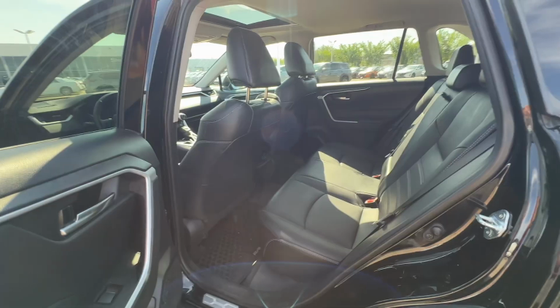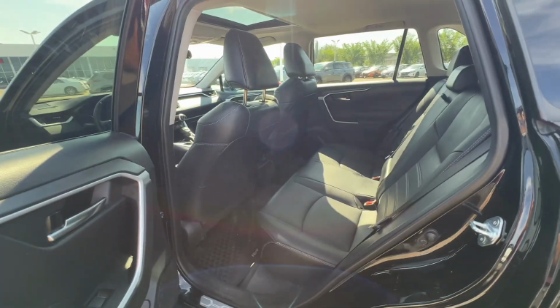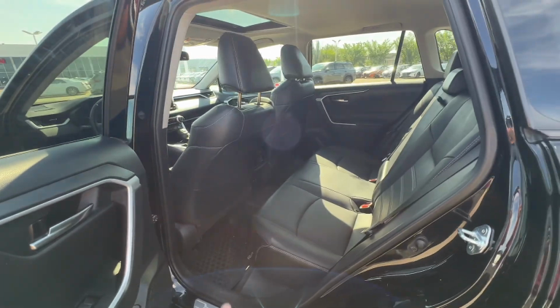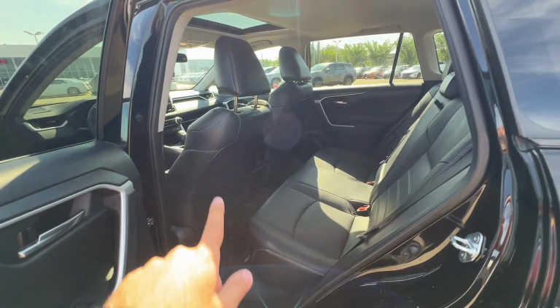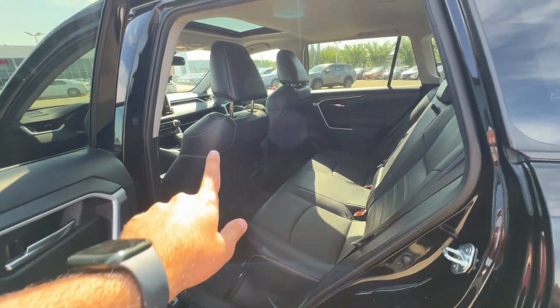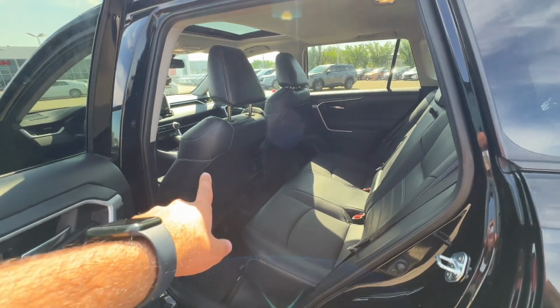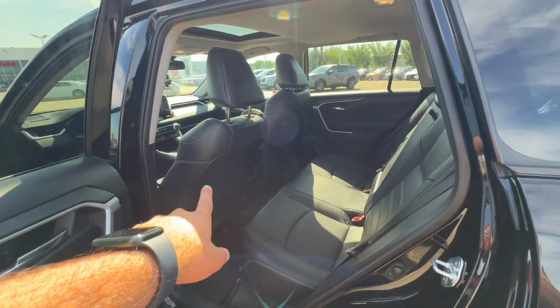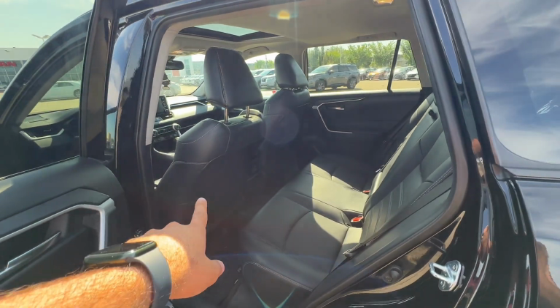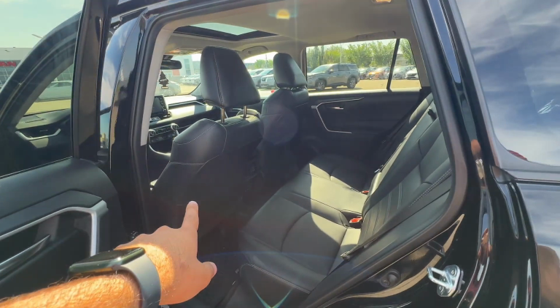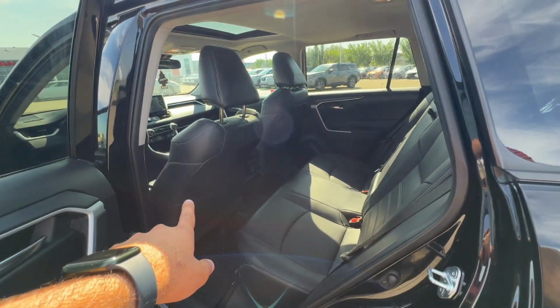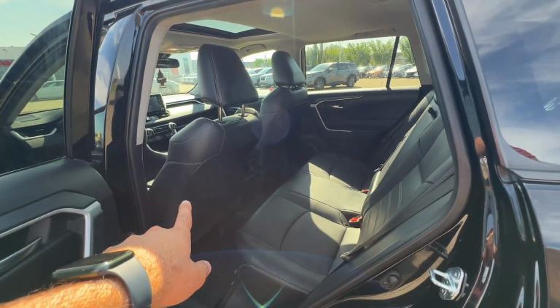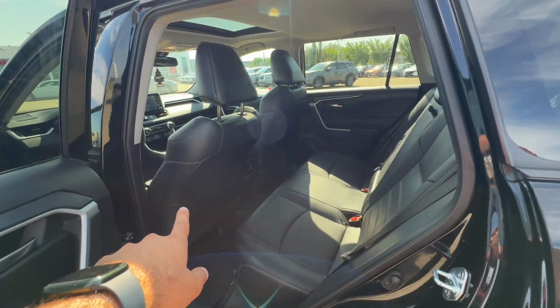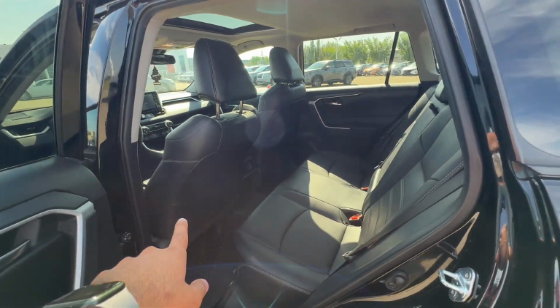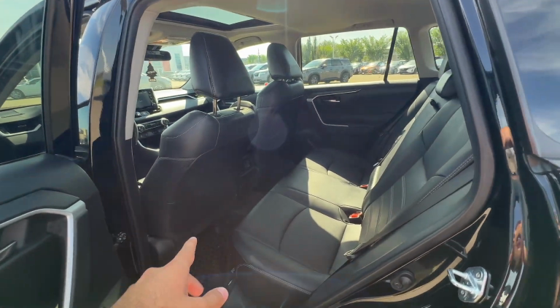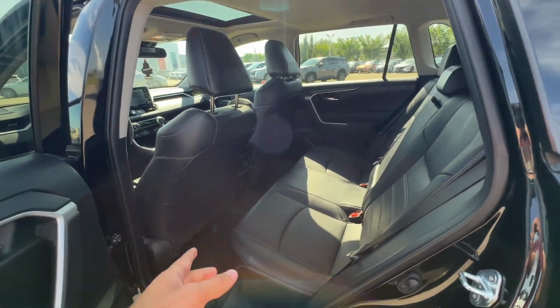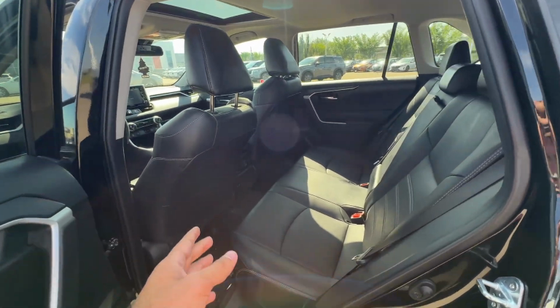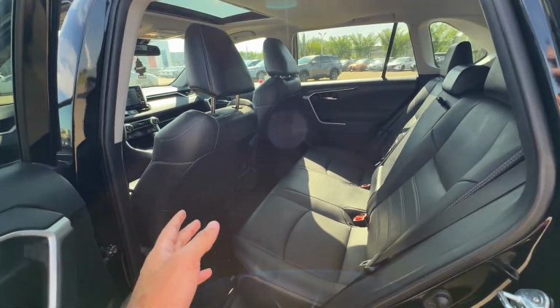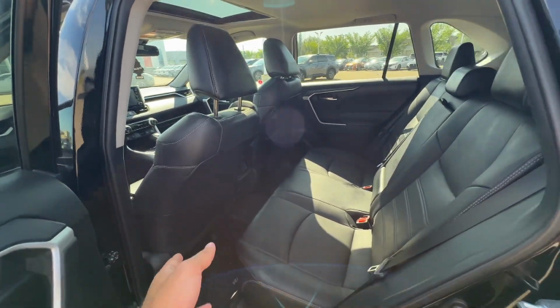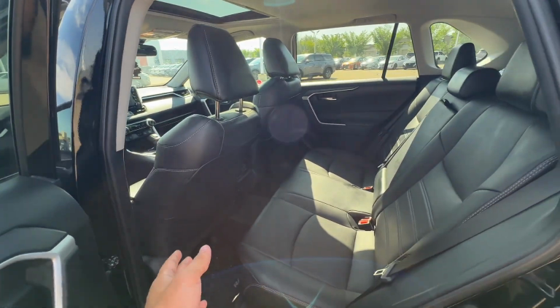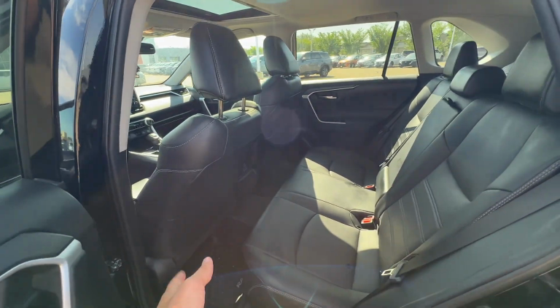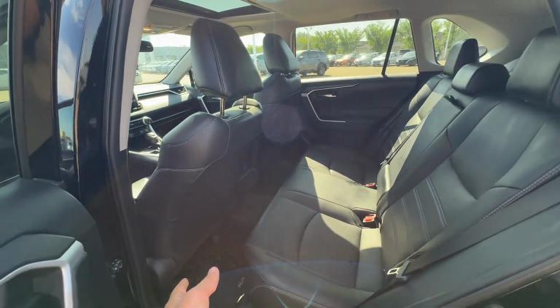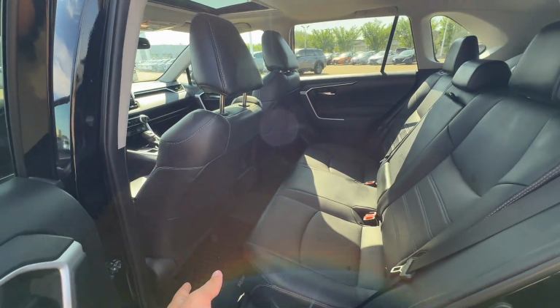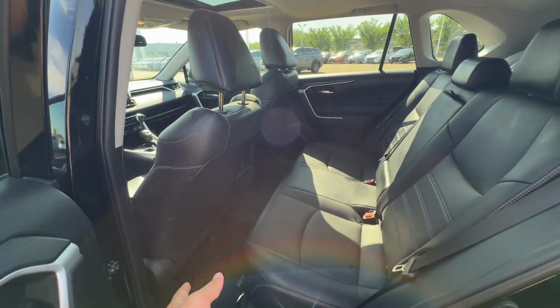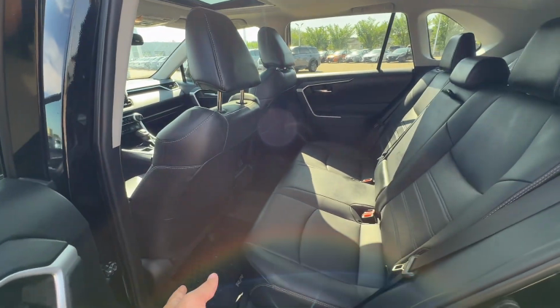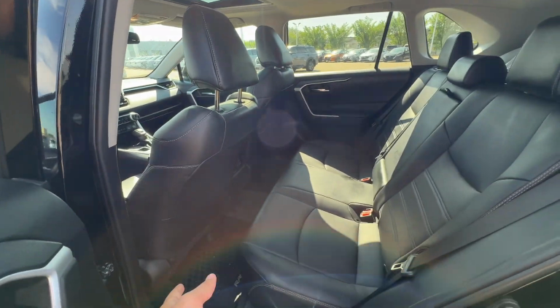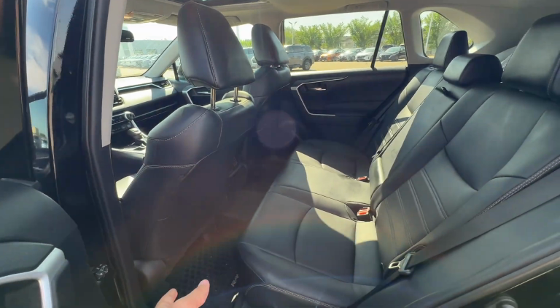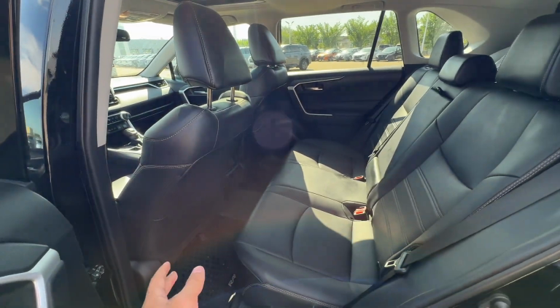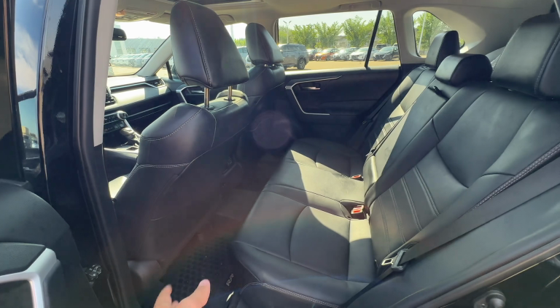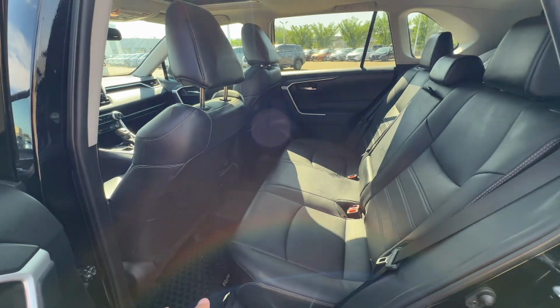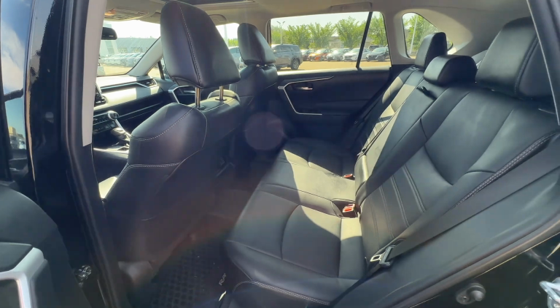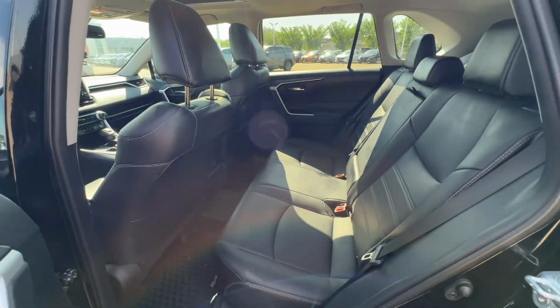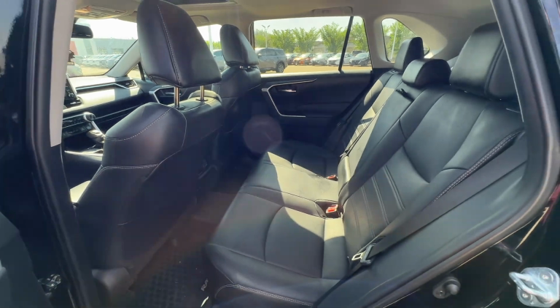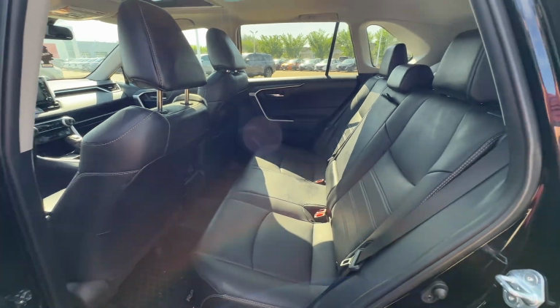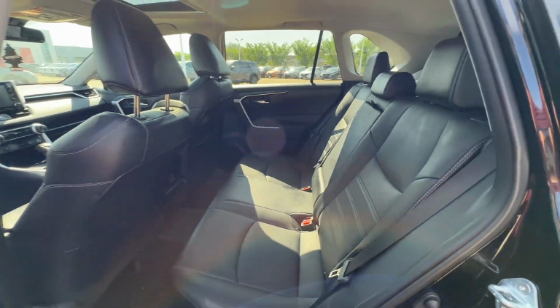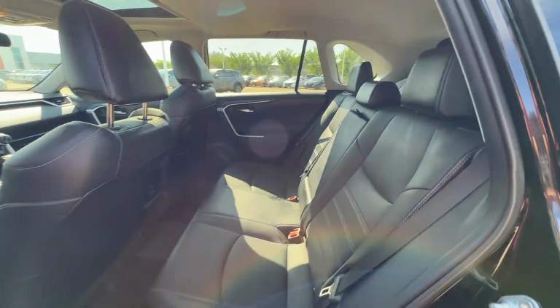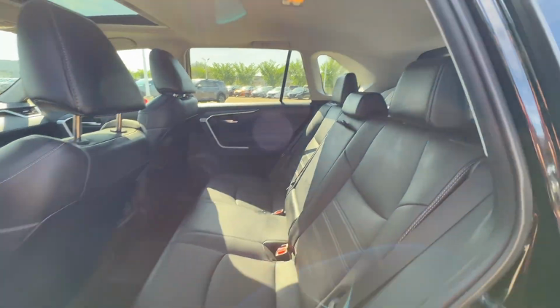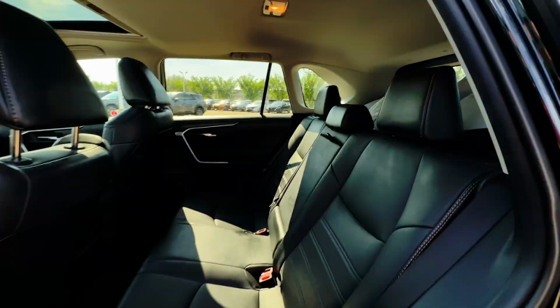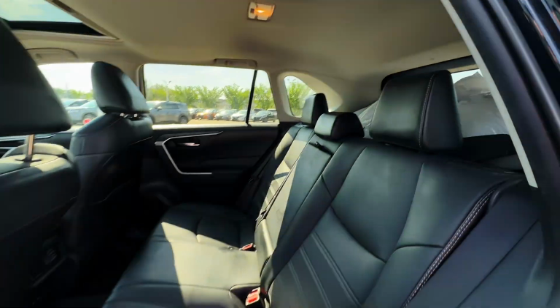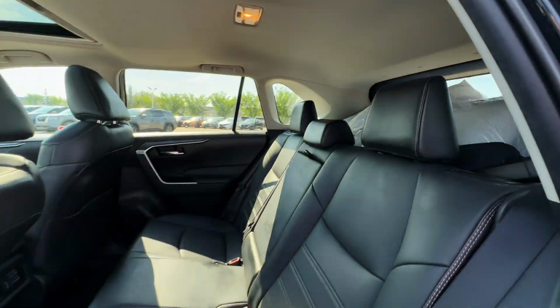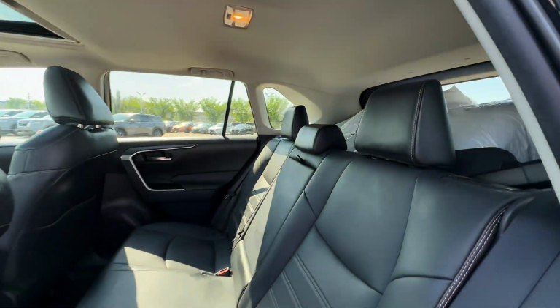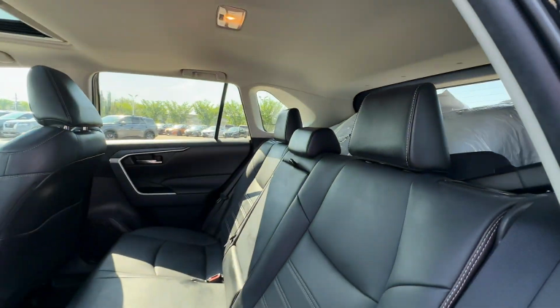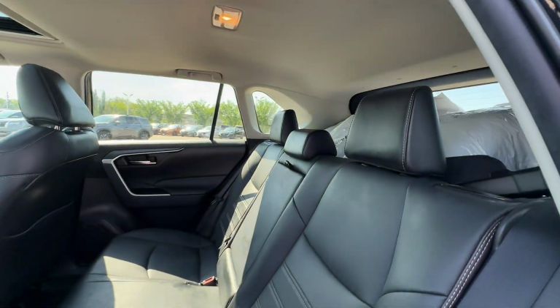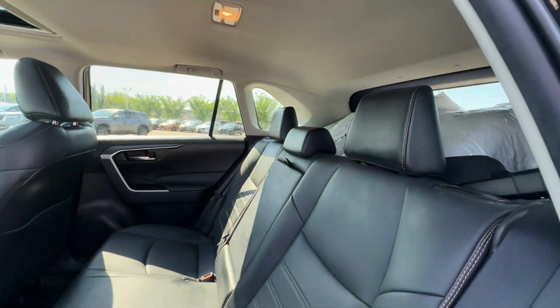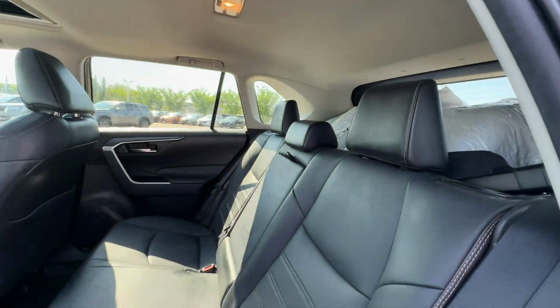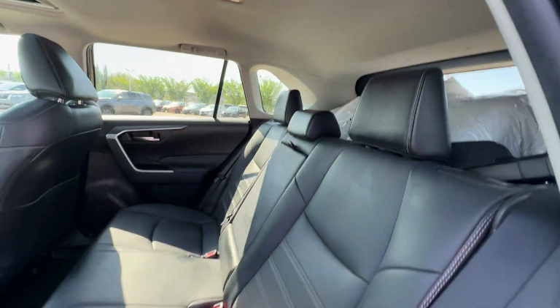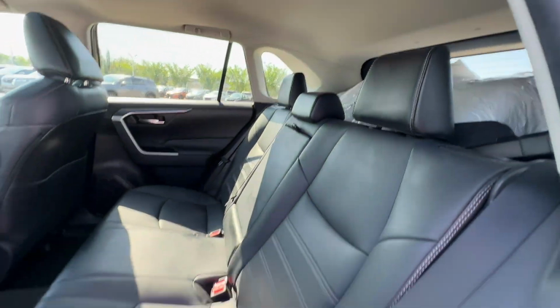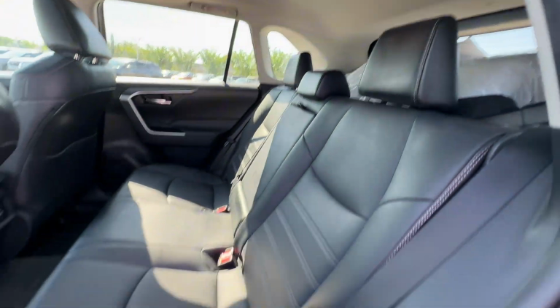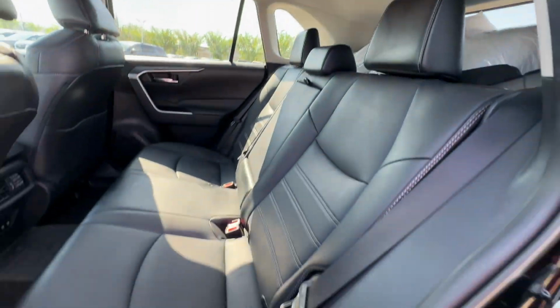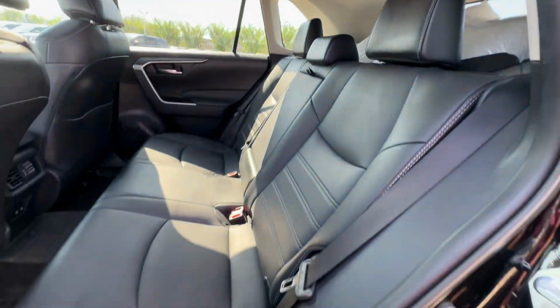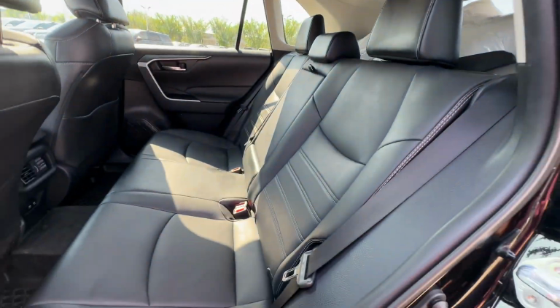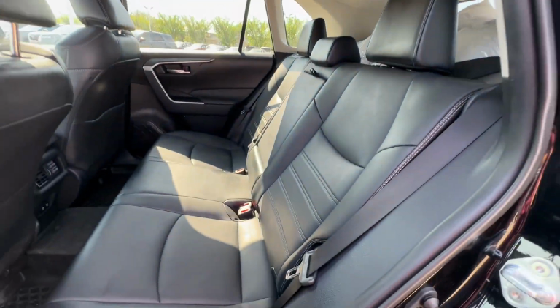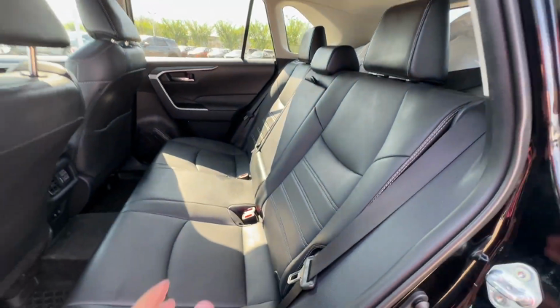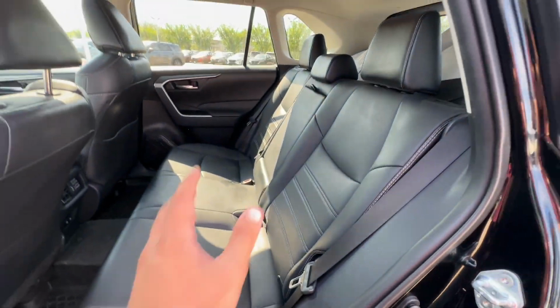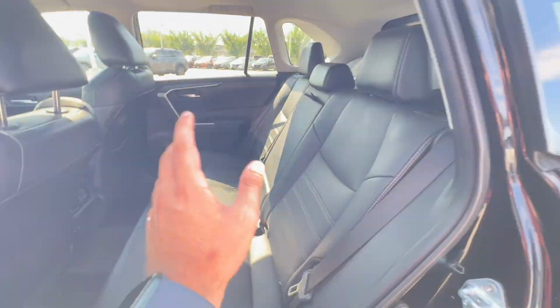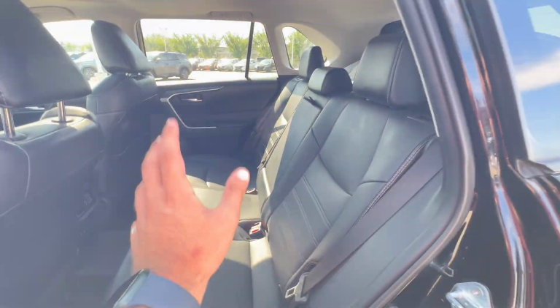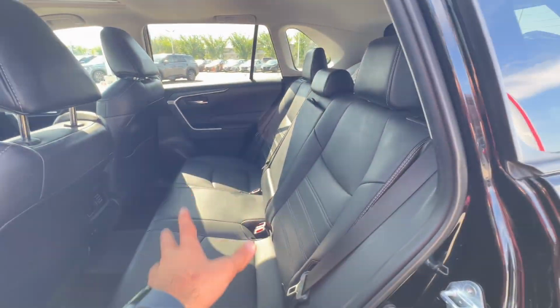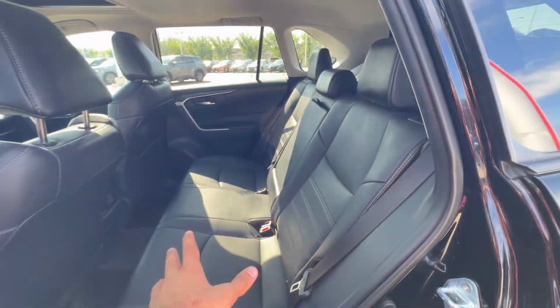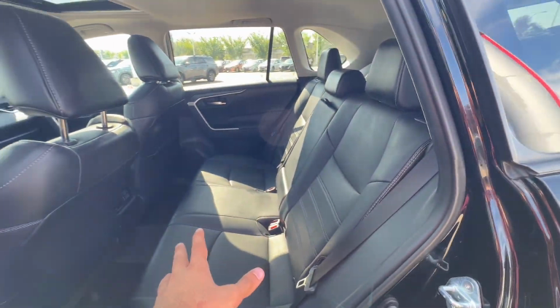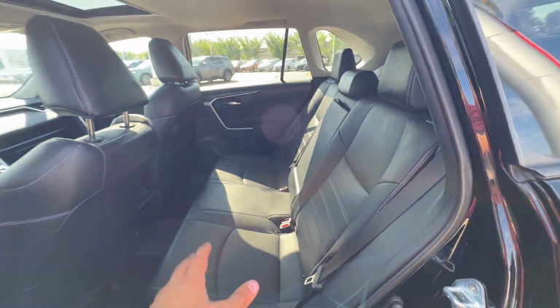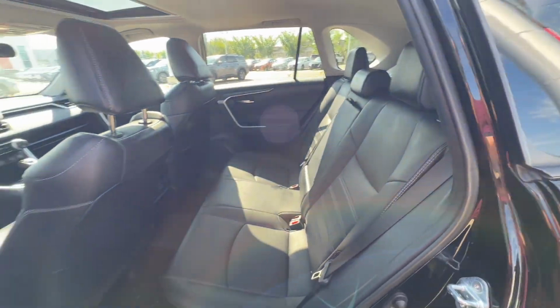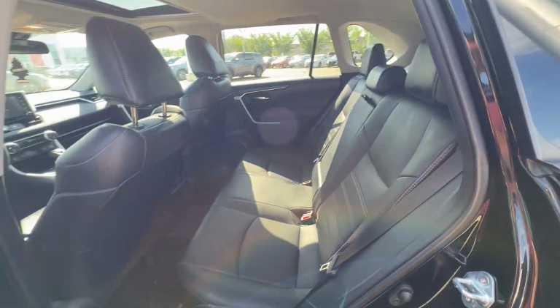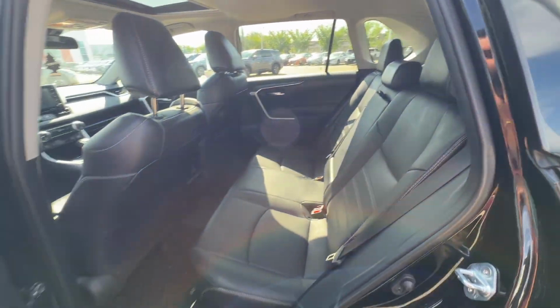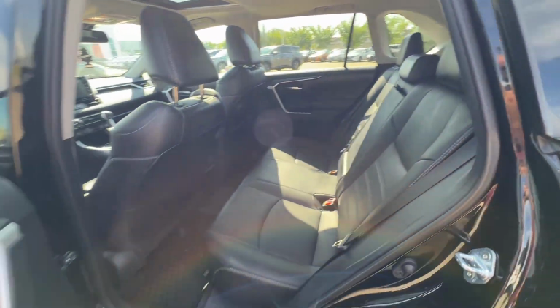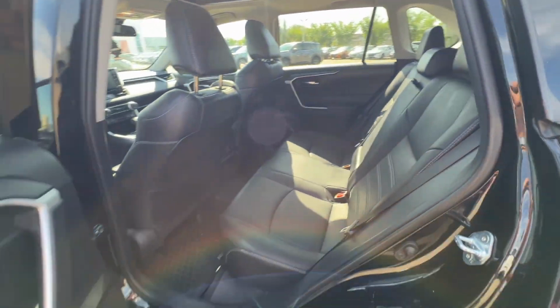I have the seat all the way back and there's still quite a bit of good legroom. Headroom is never an issue in these, and these seats are super comfy as well.